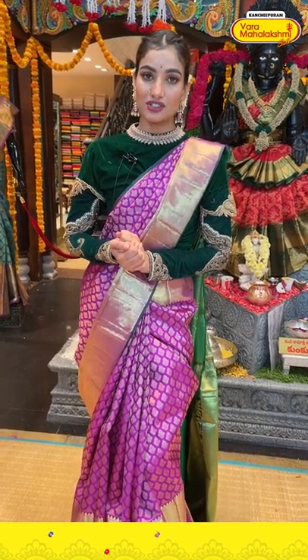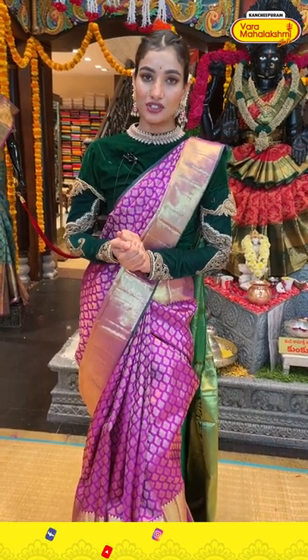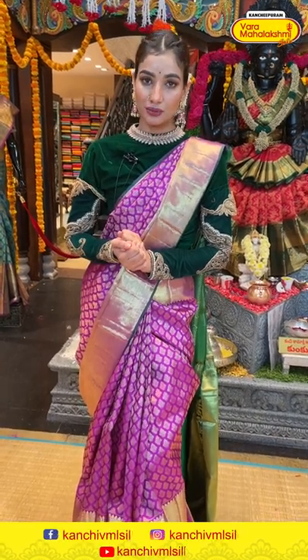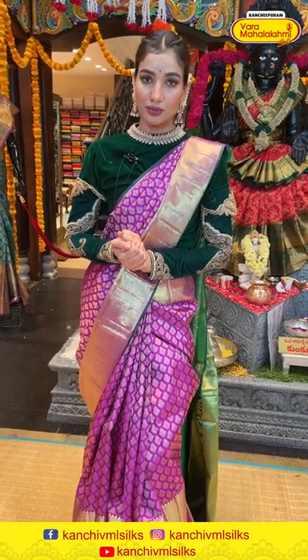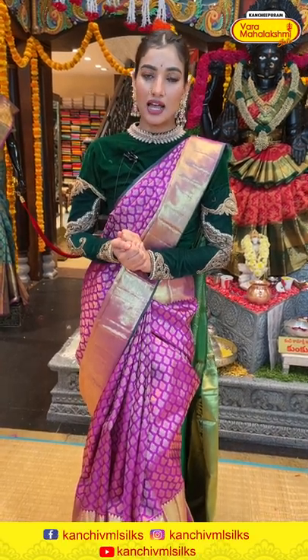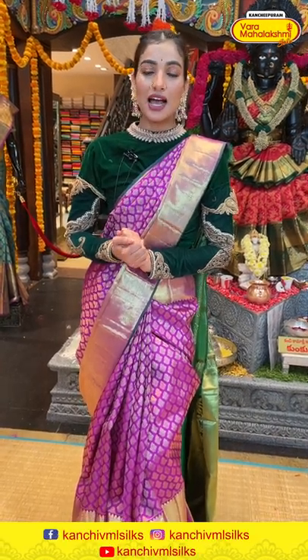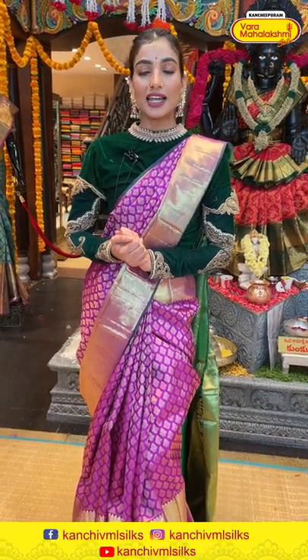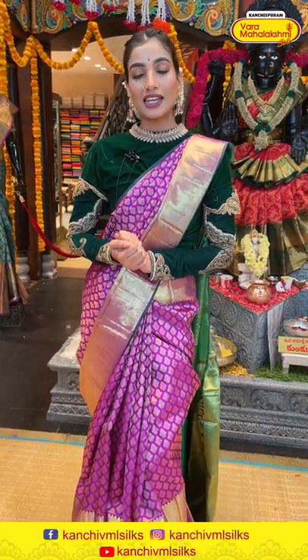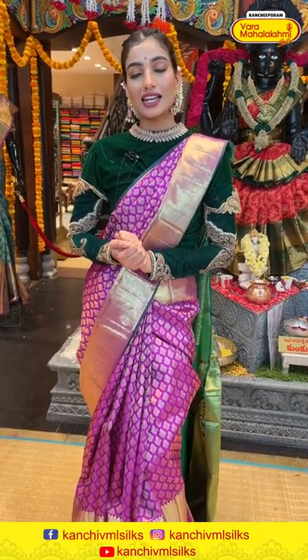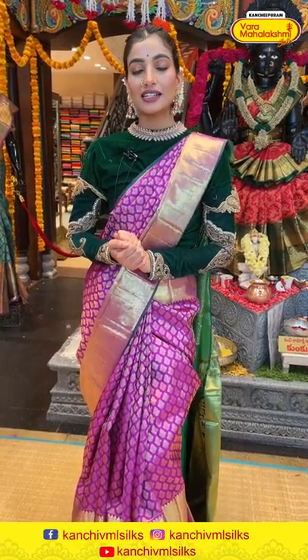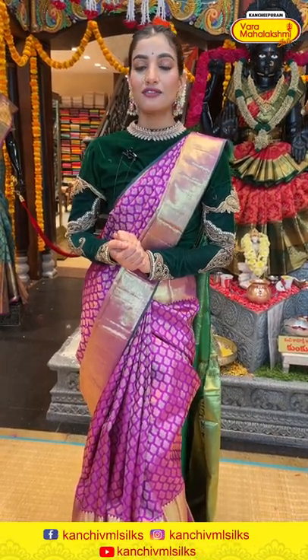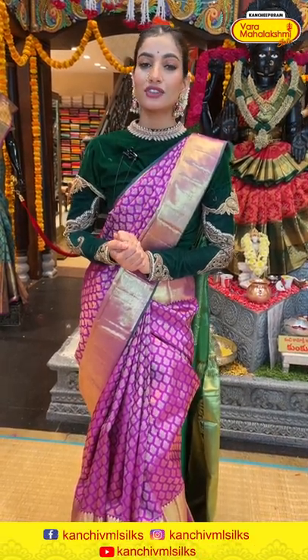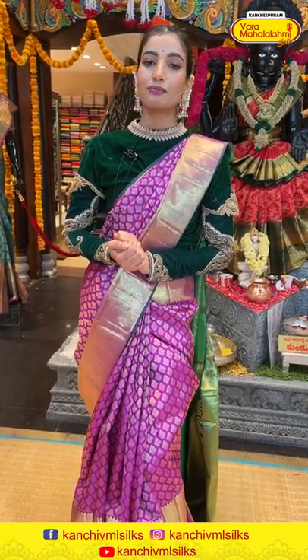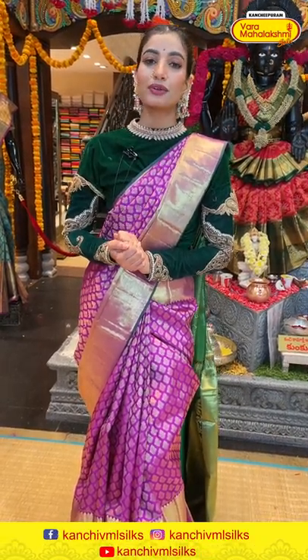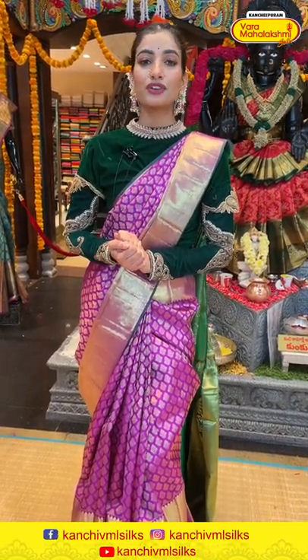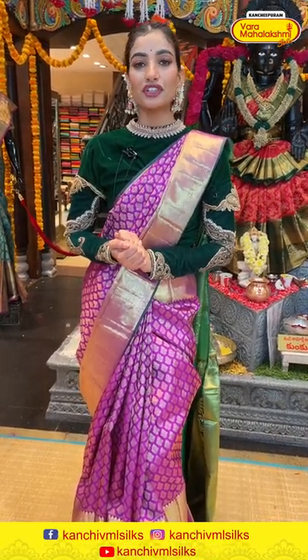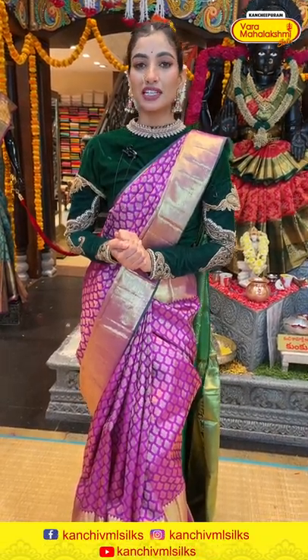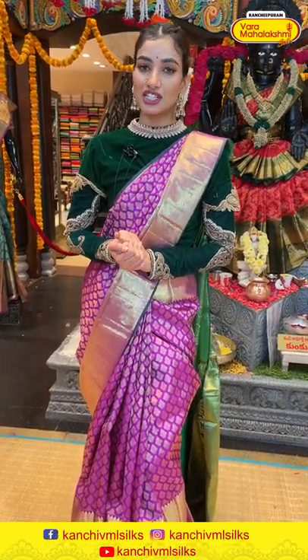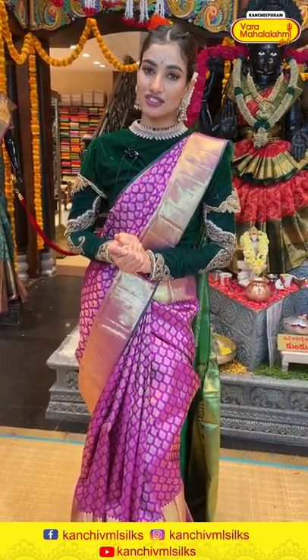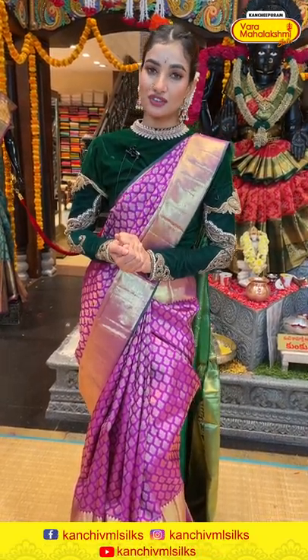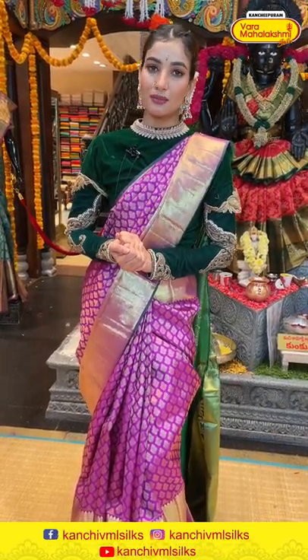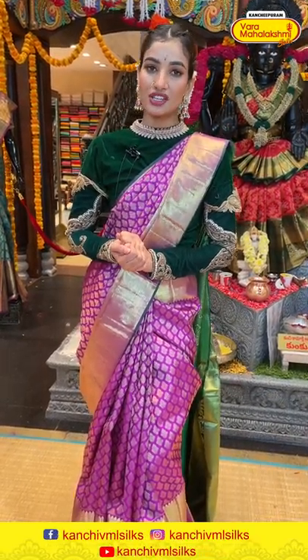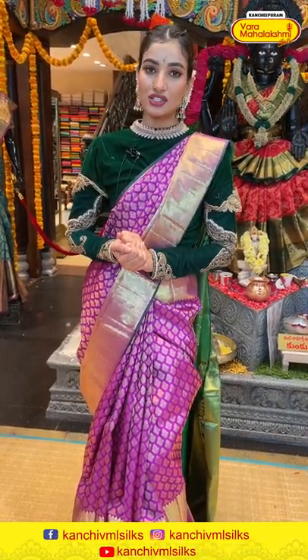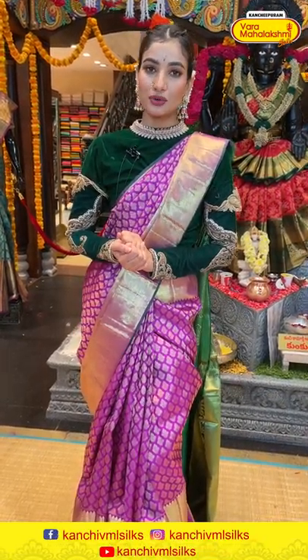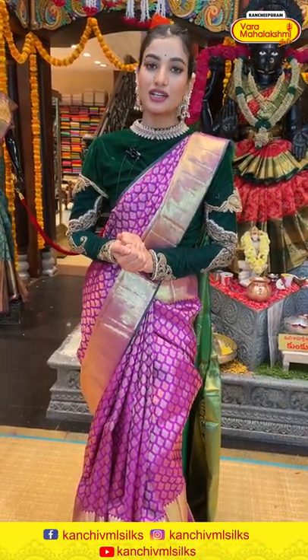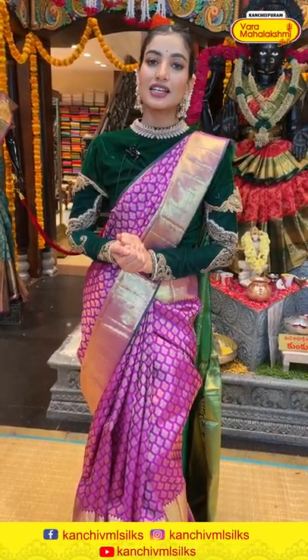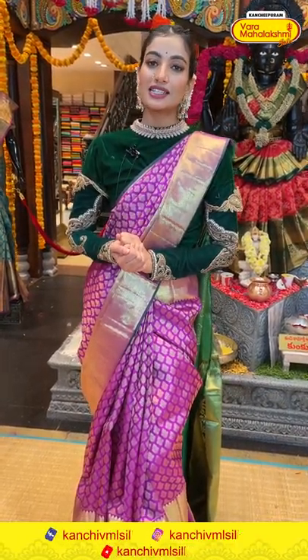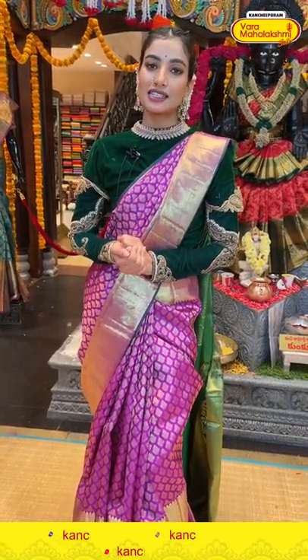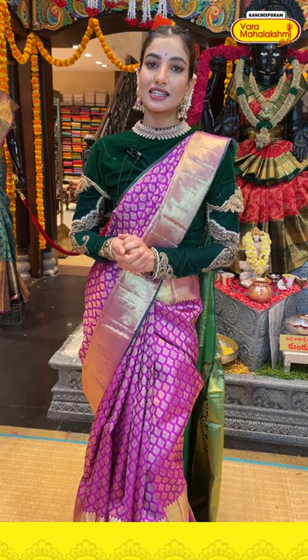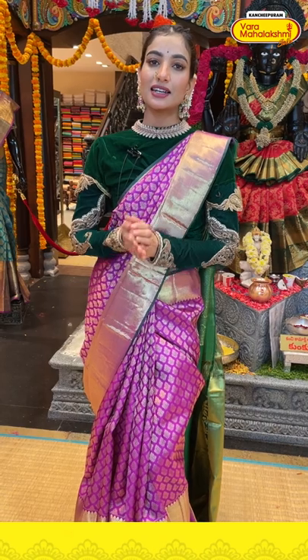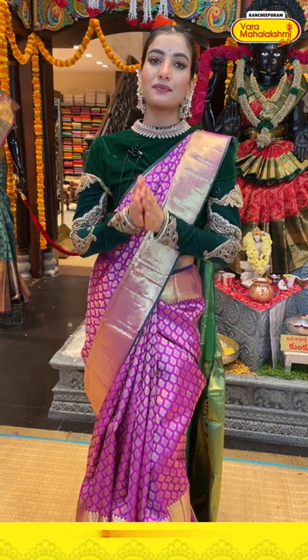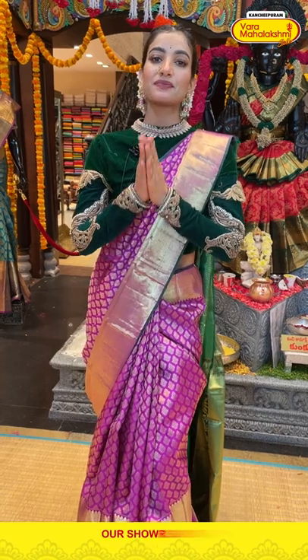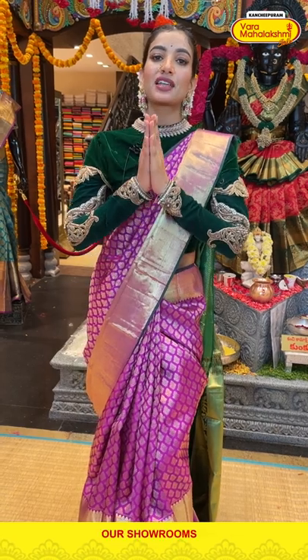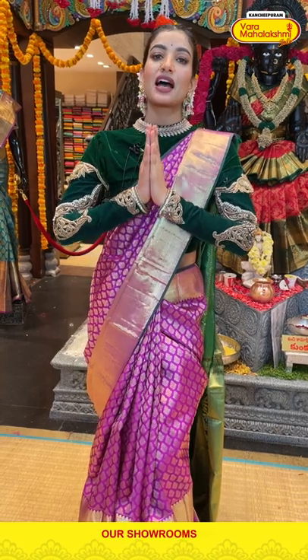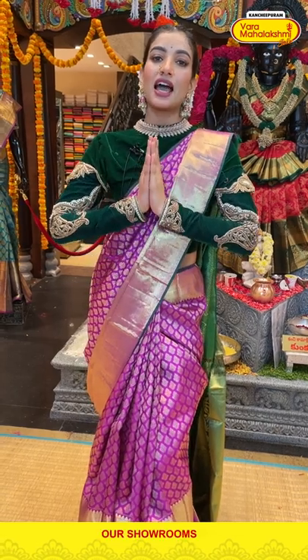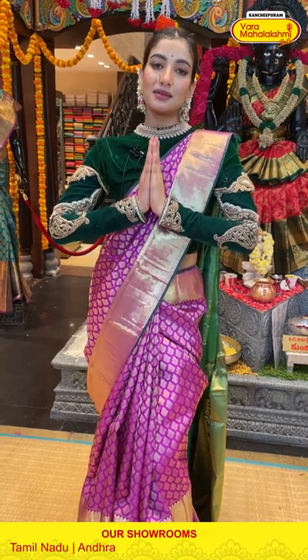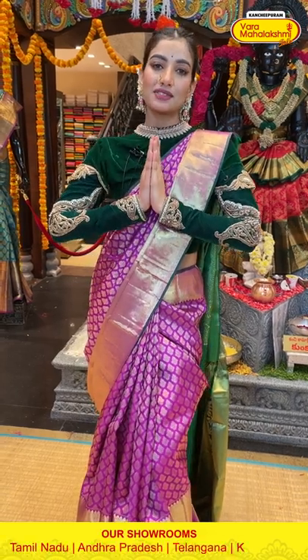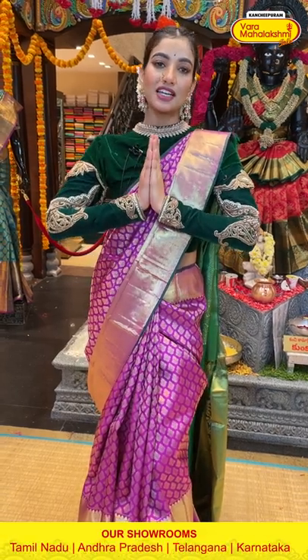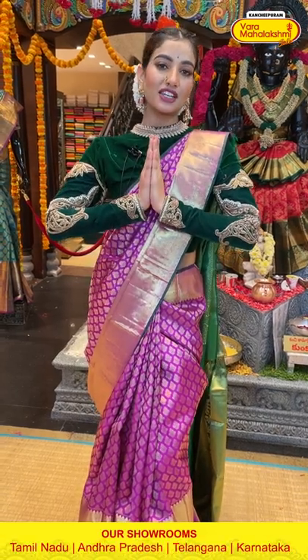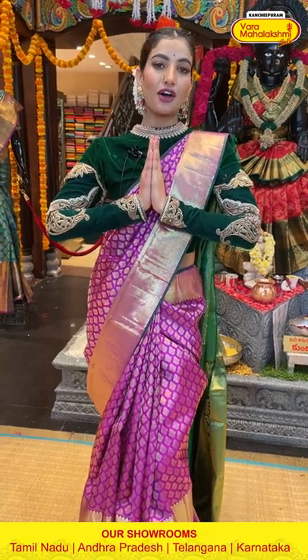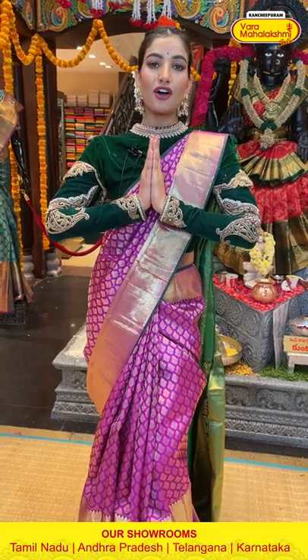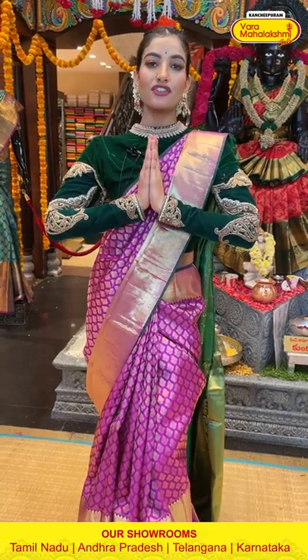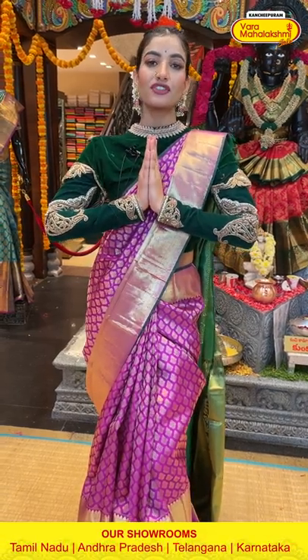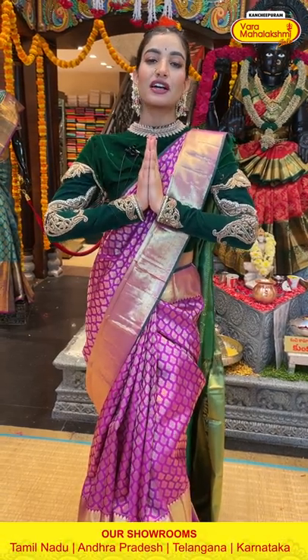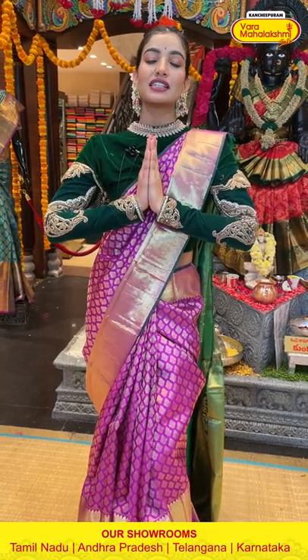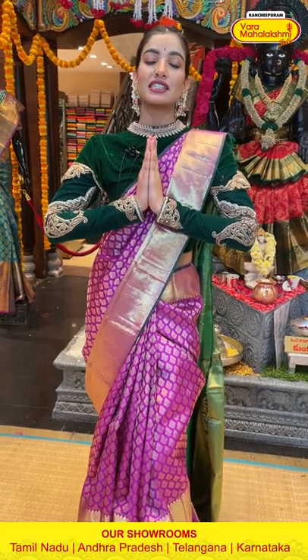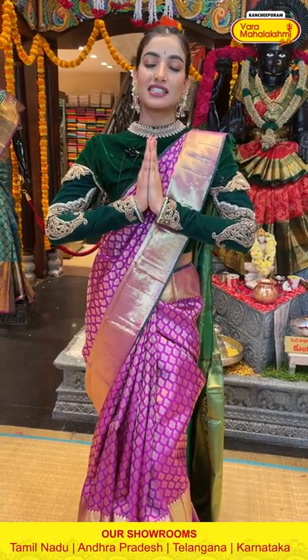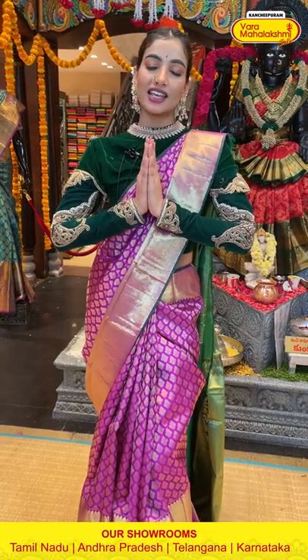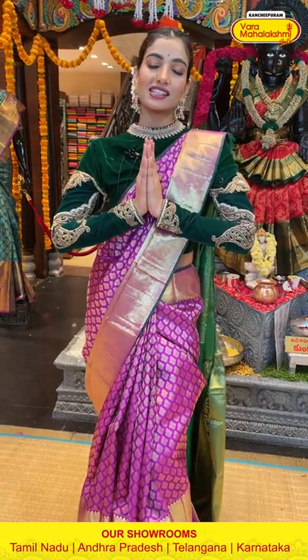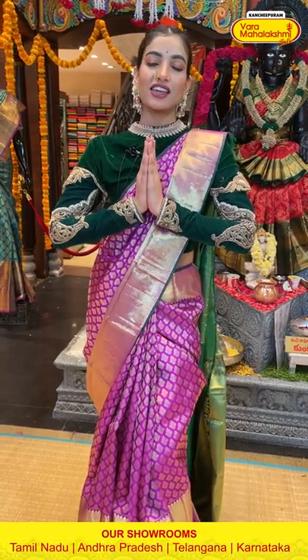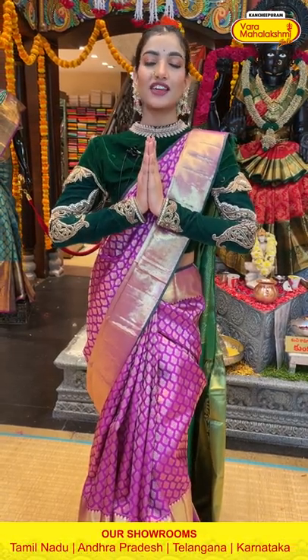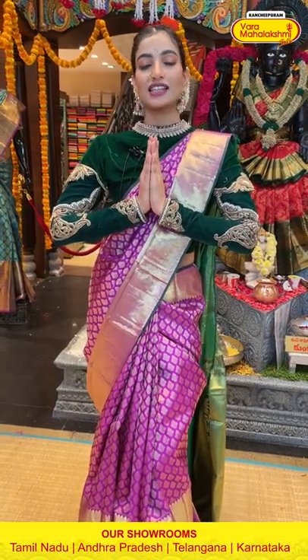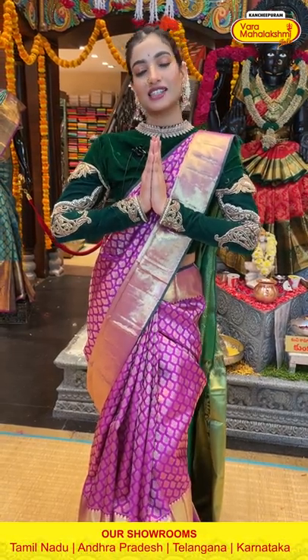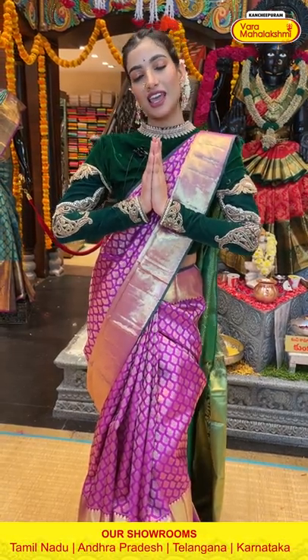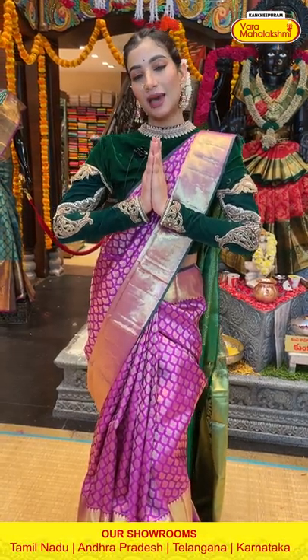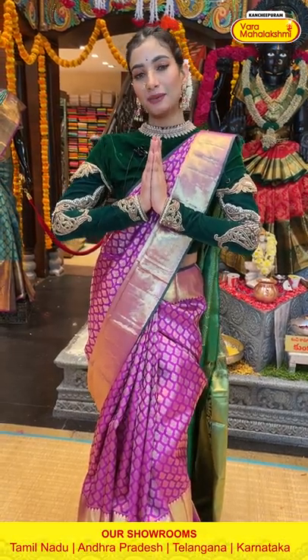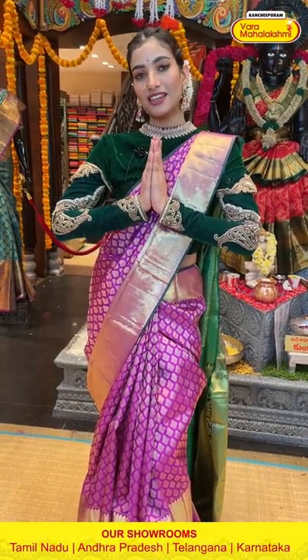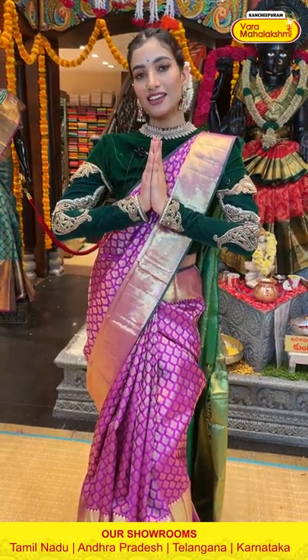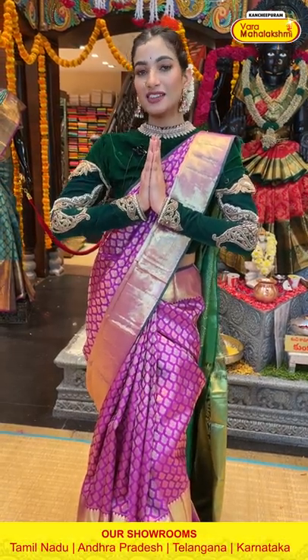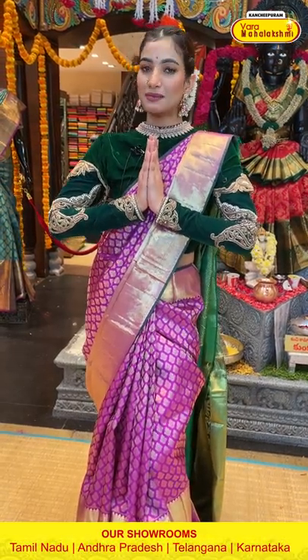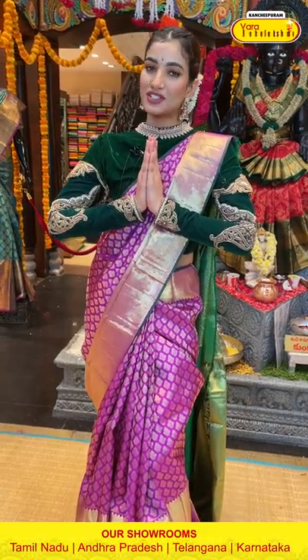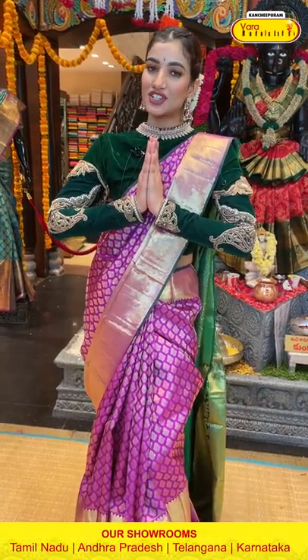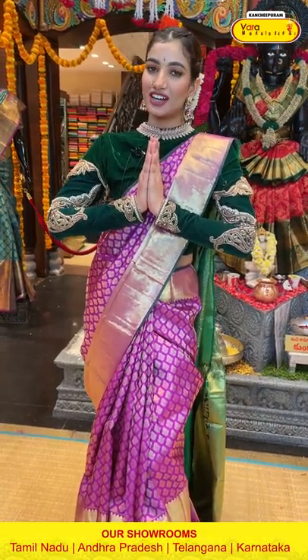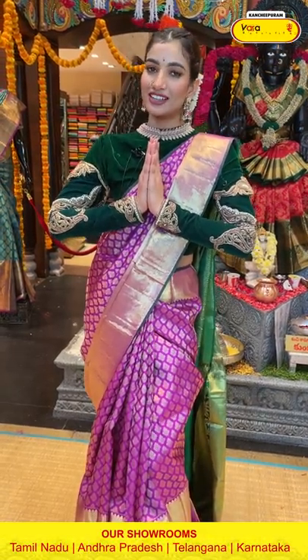That's all from today's collection. I'll be back again with a beautiful collection from our store. Till then, I'm signing off — stay safe and stay happy. Namaskar!